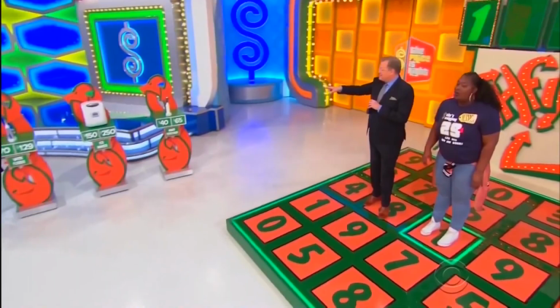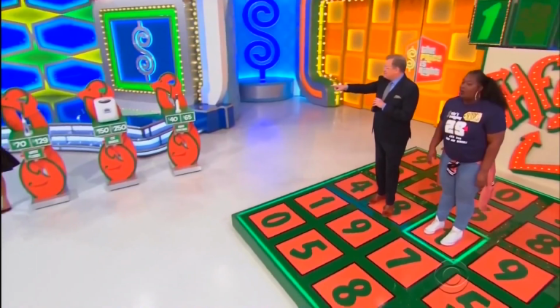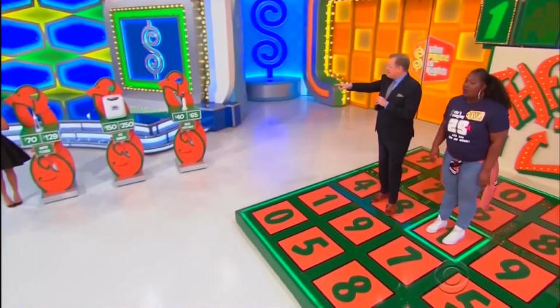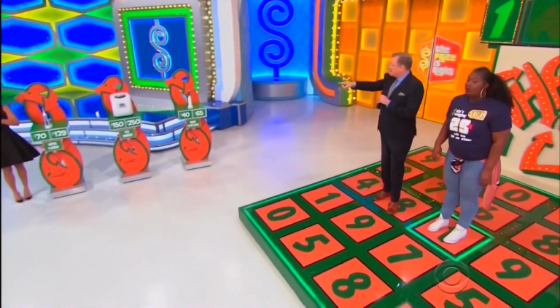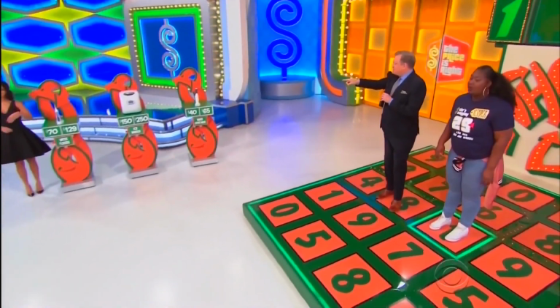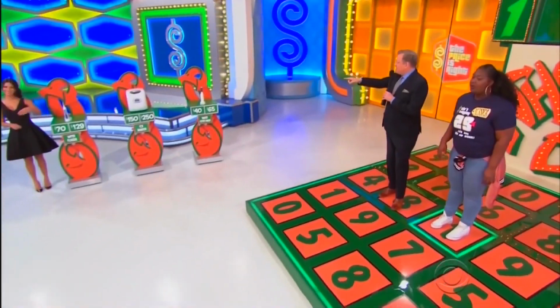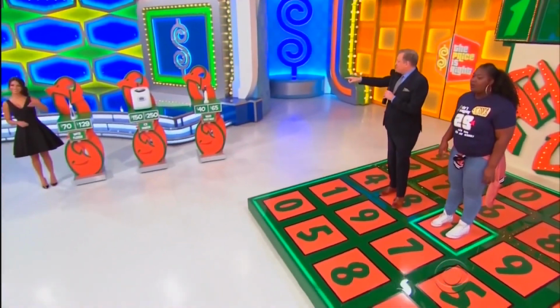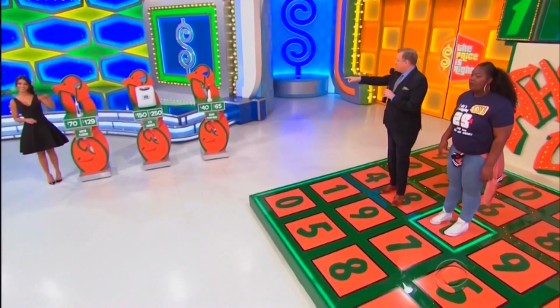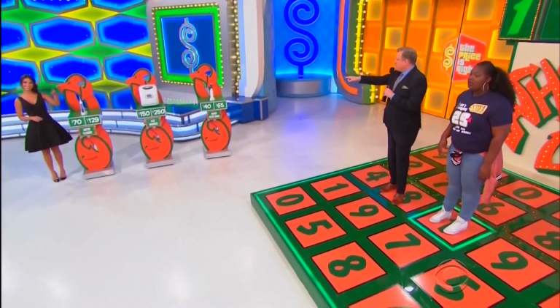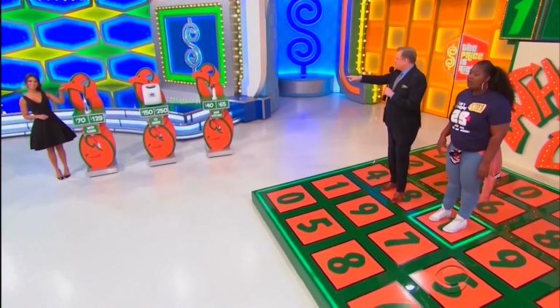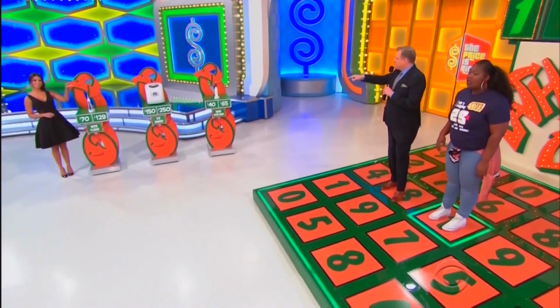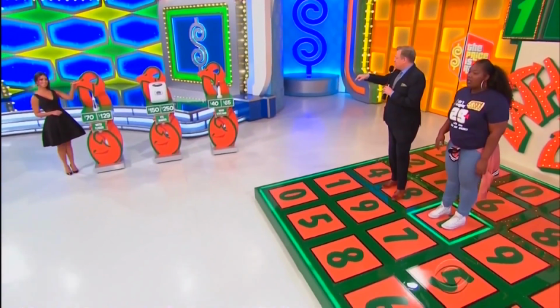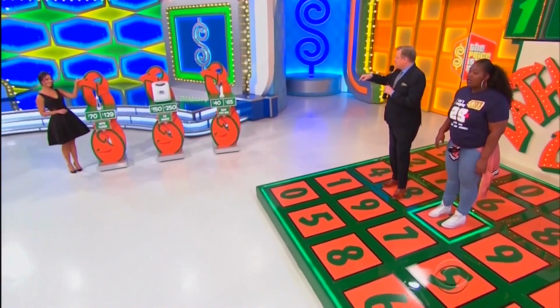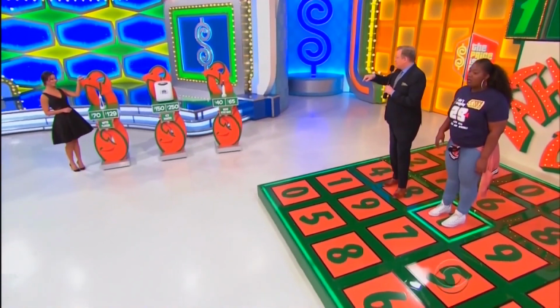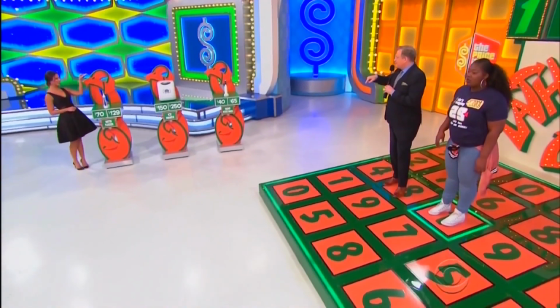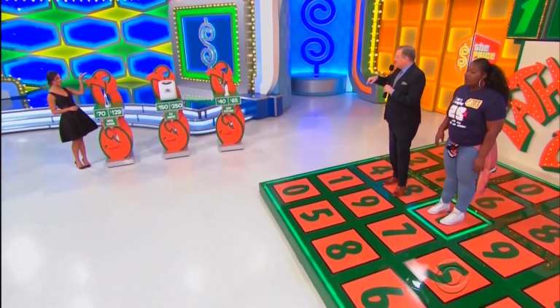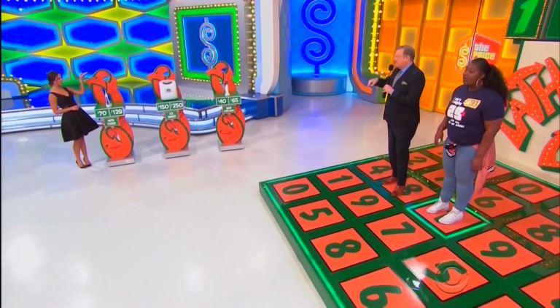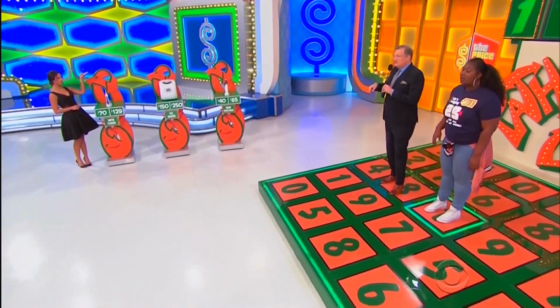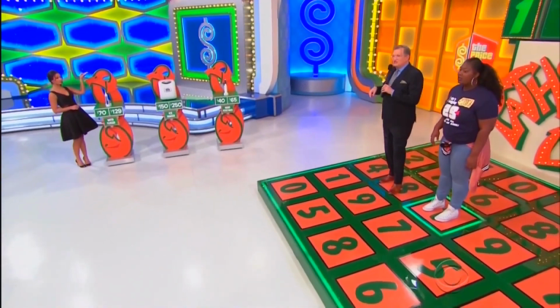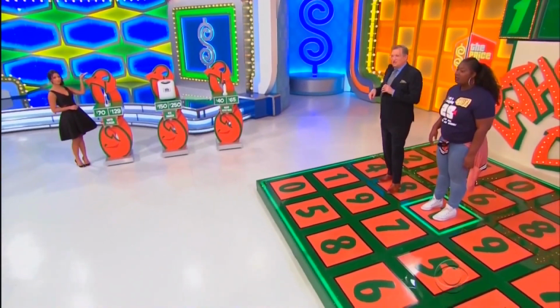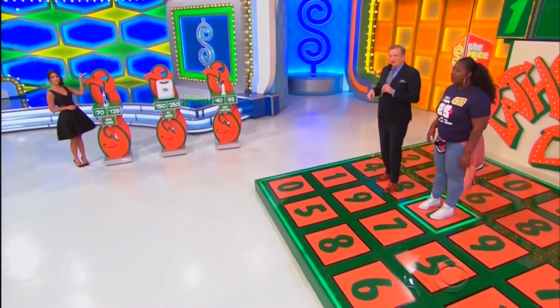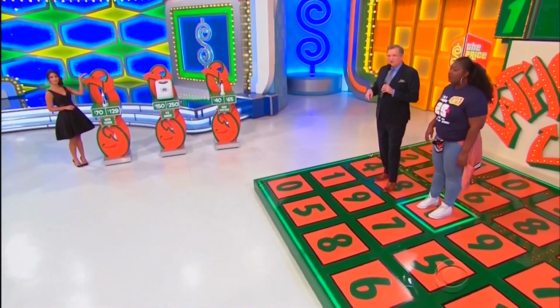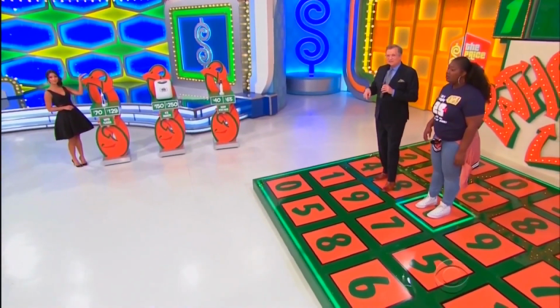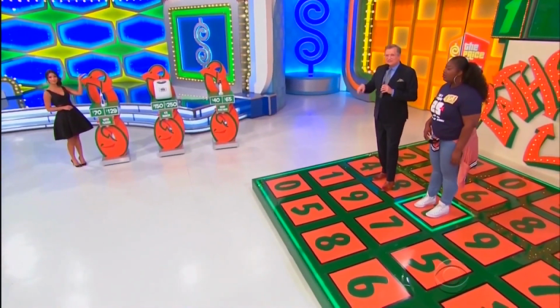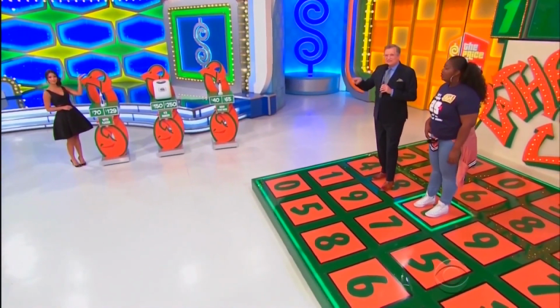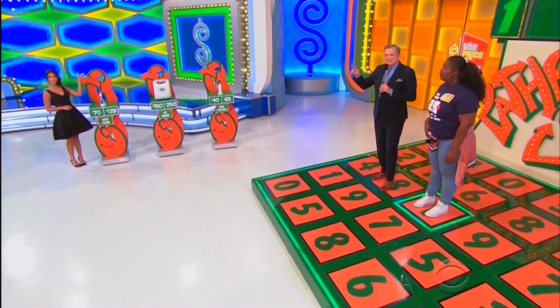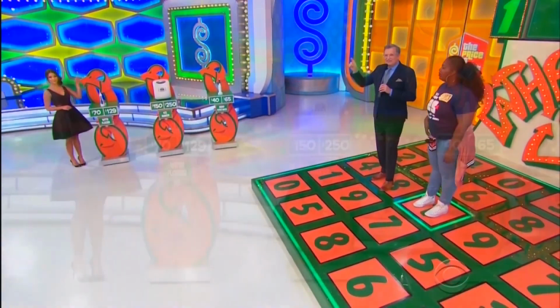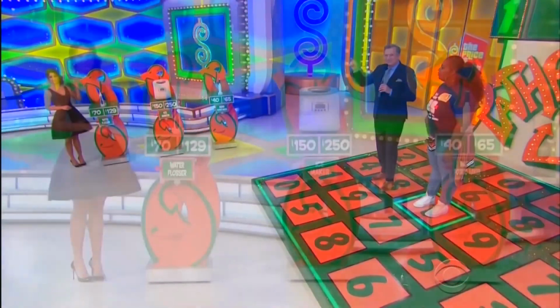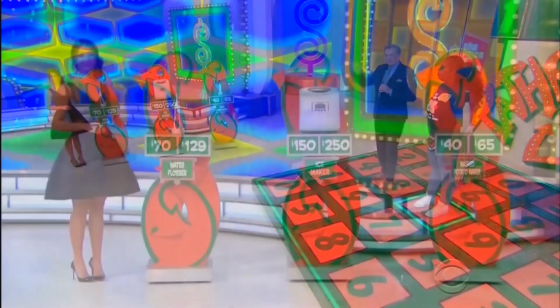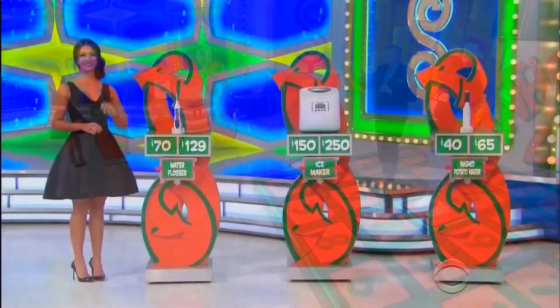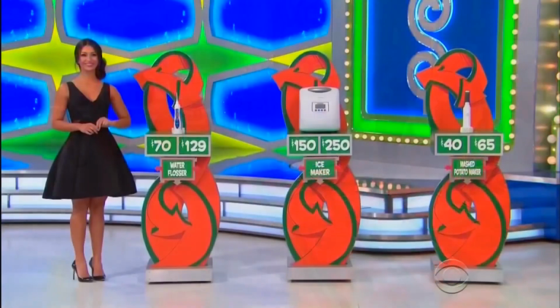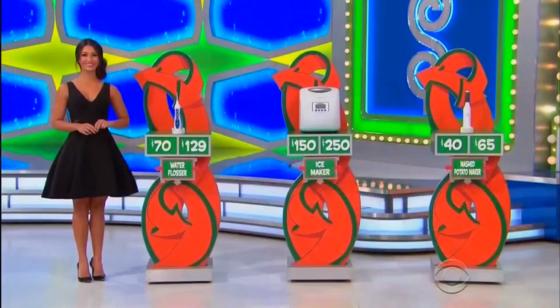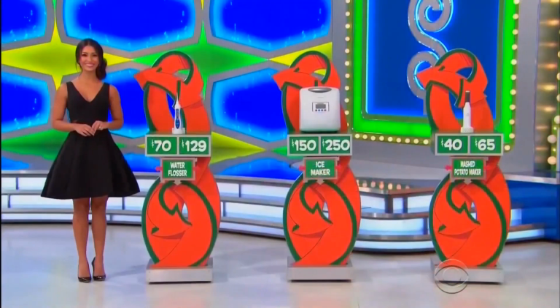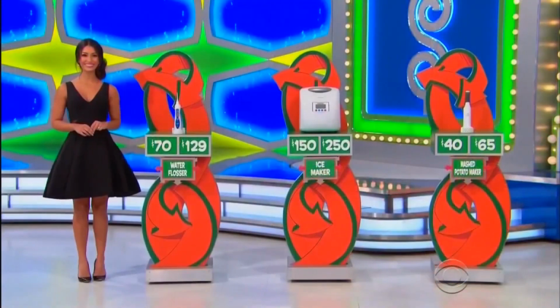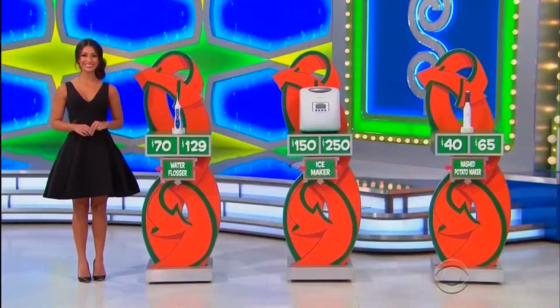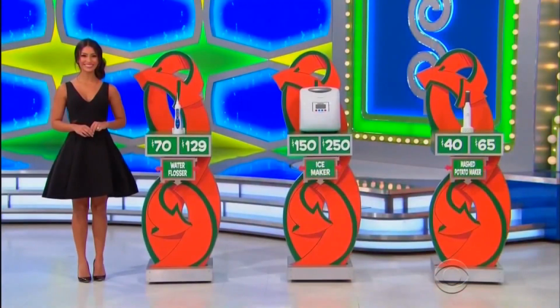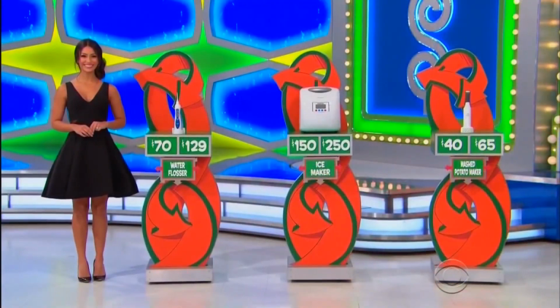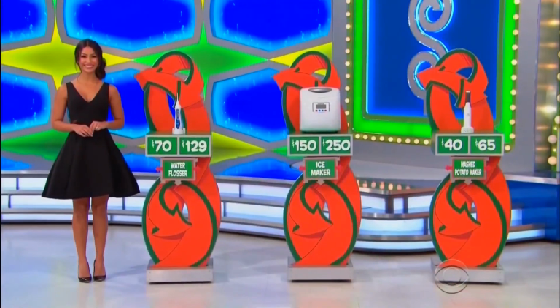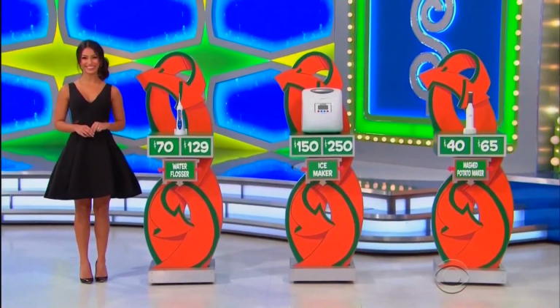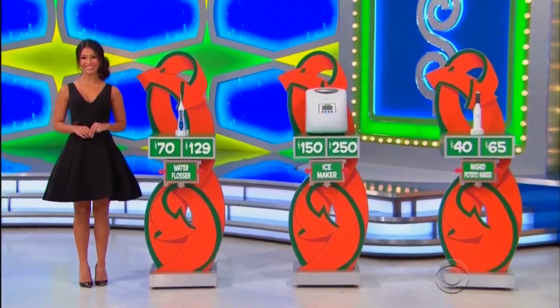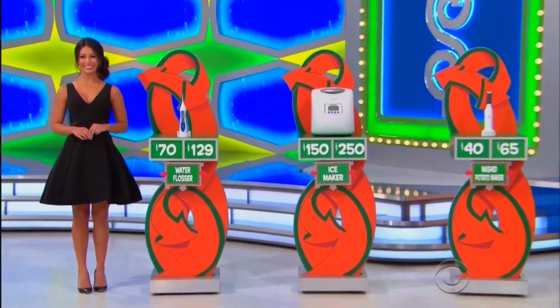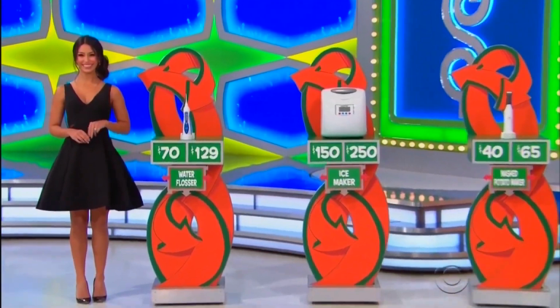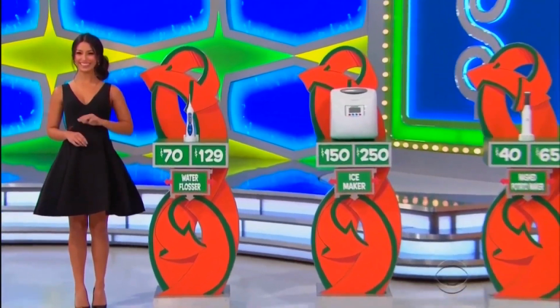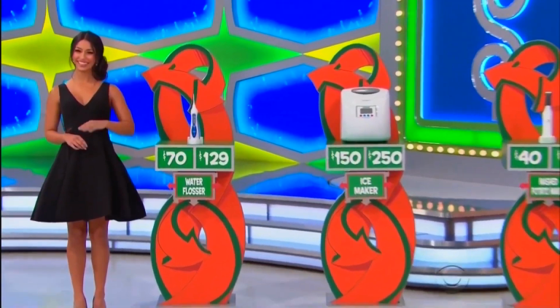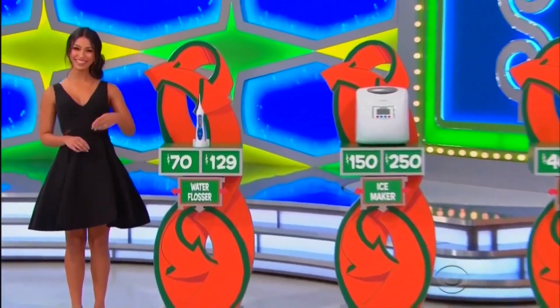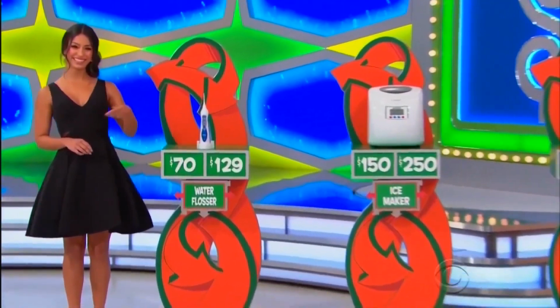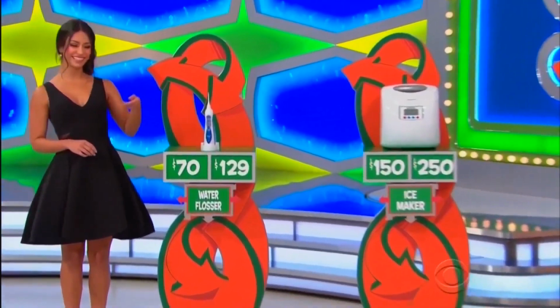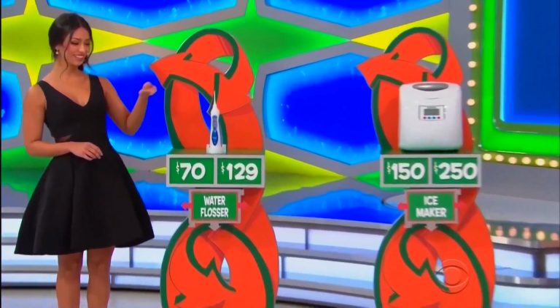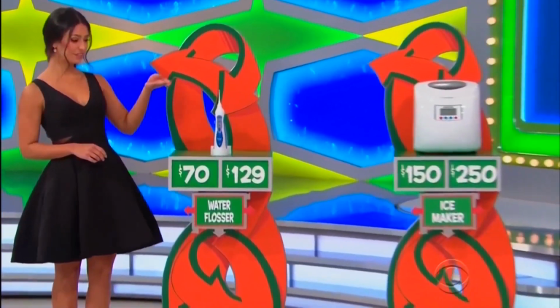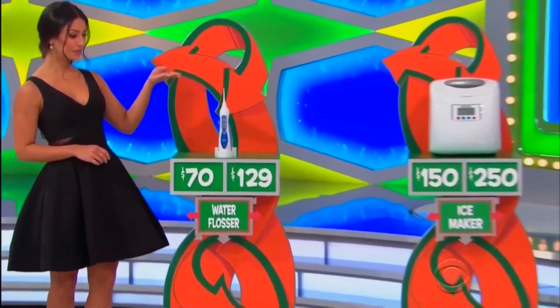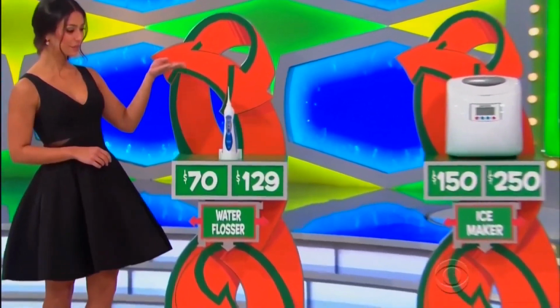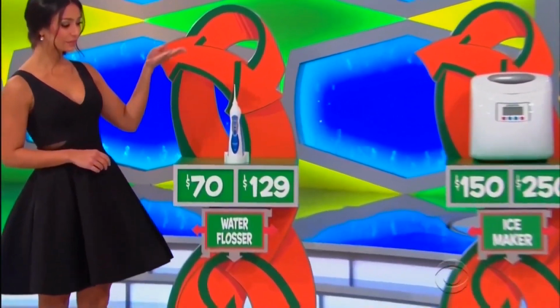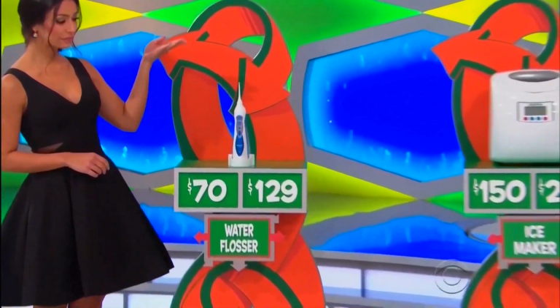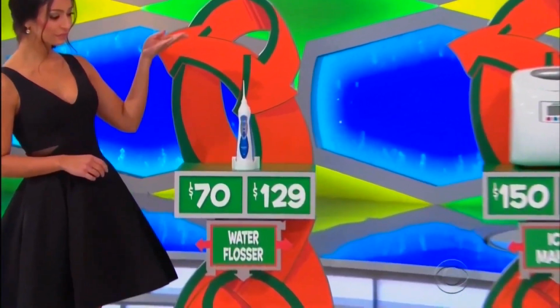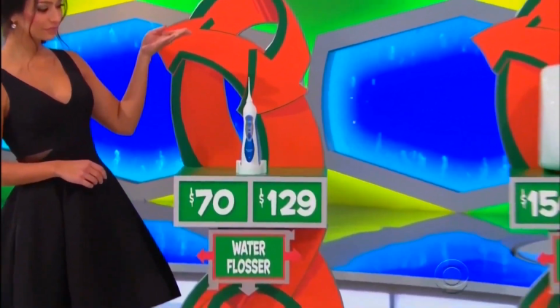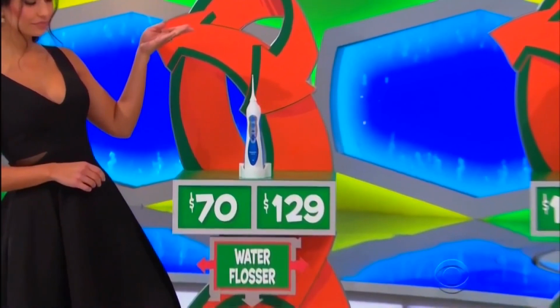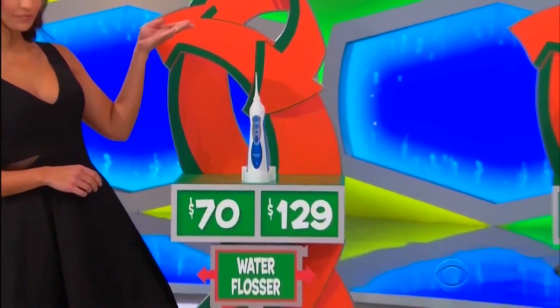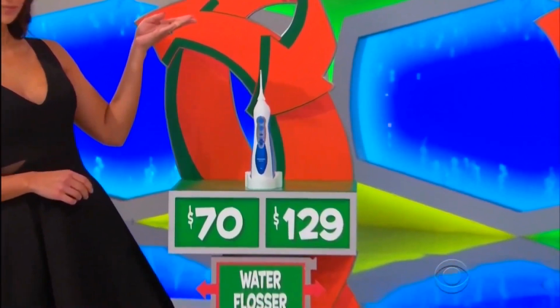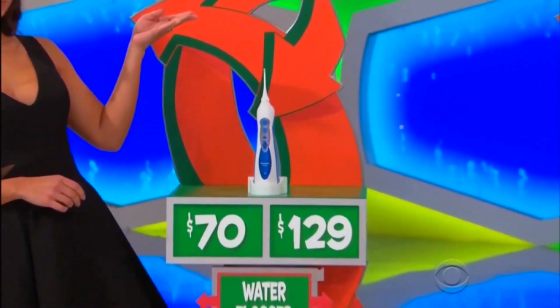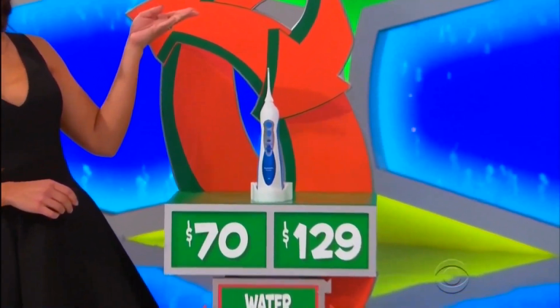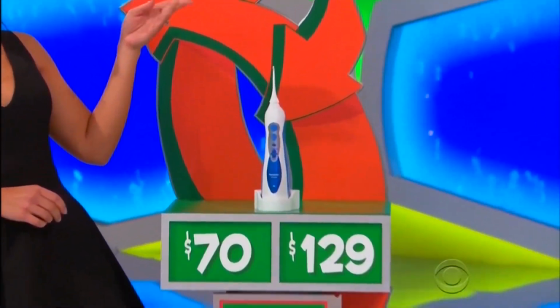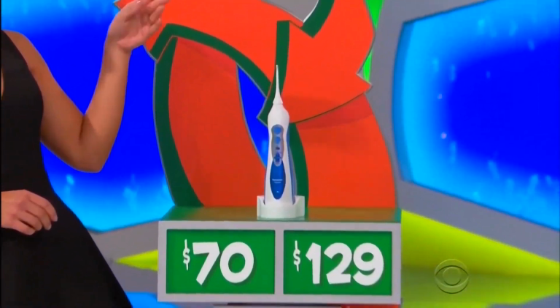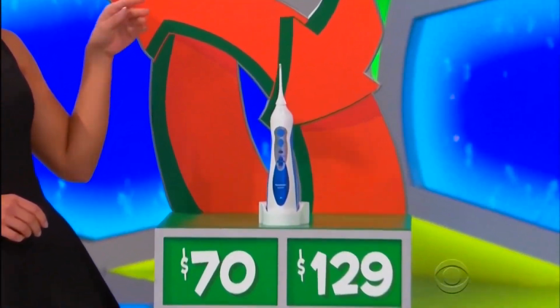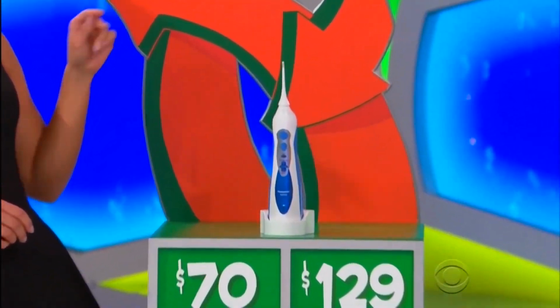An ice maker and a mashed potato maker. George, tell us all about them, please! First up, this cordless water flosser — is it $70 or $129?